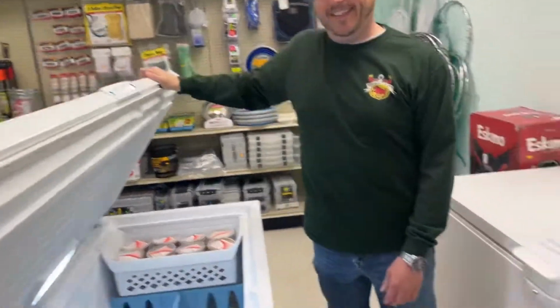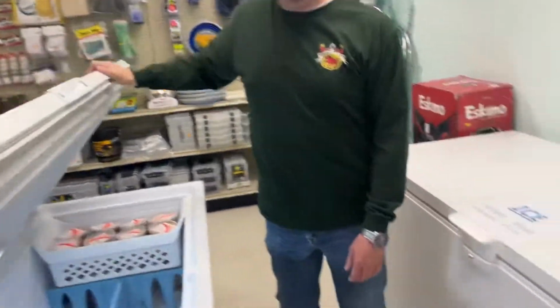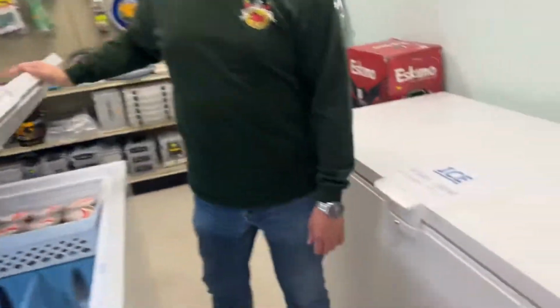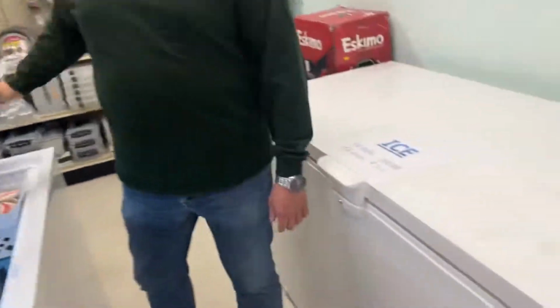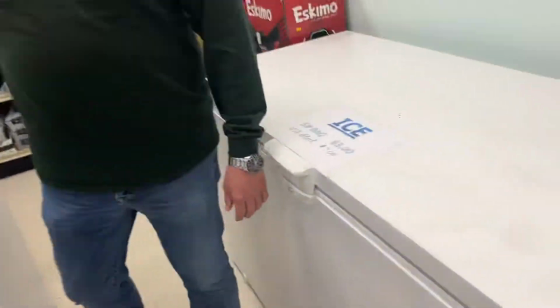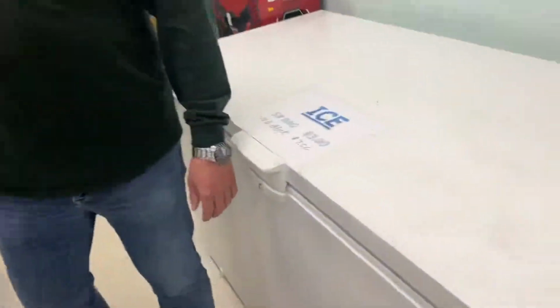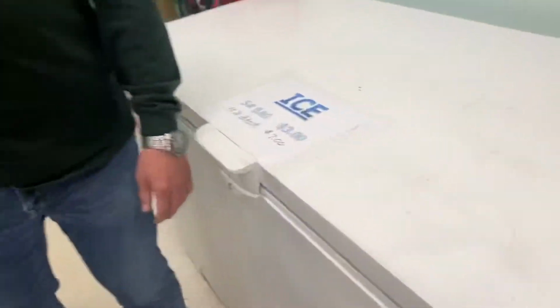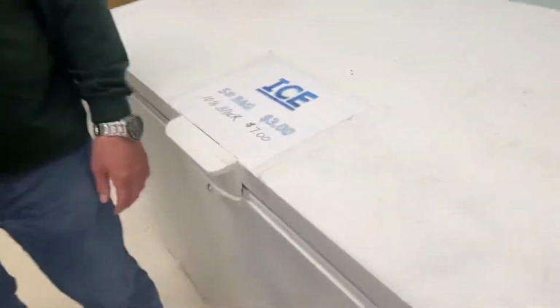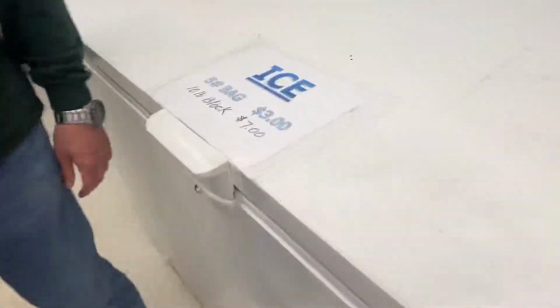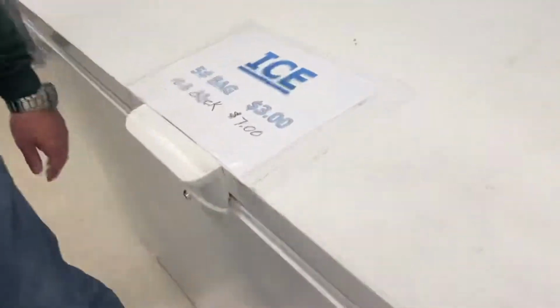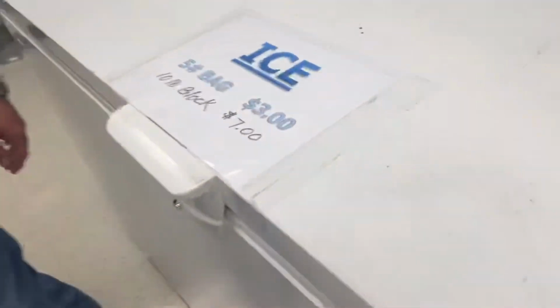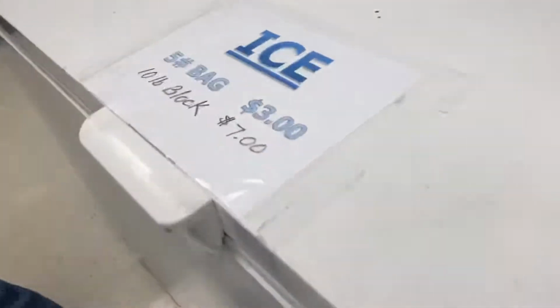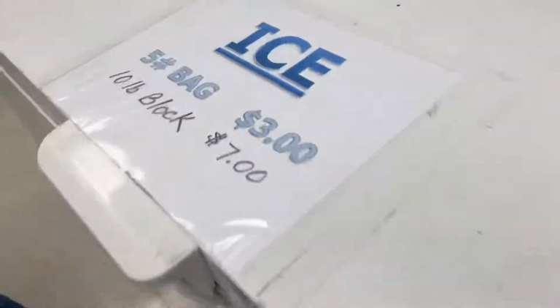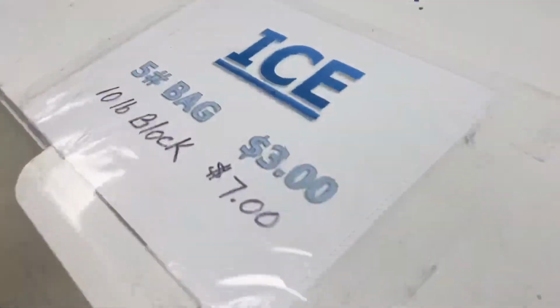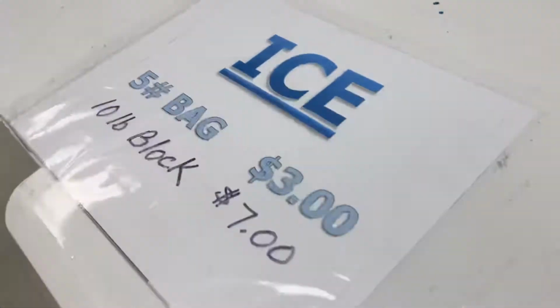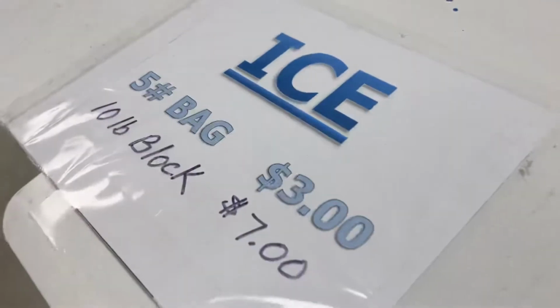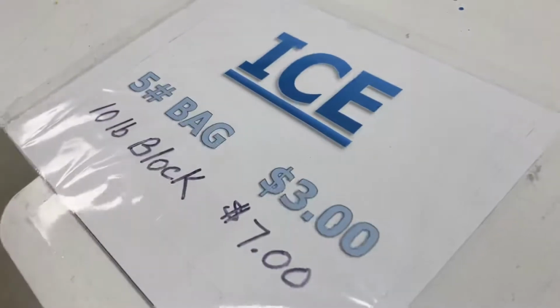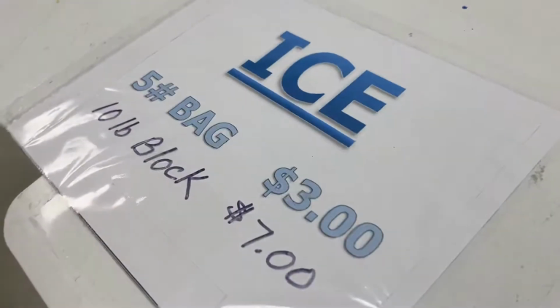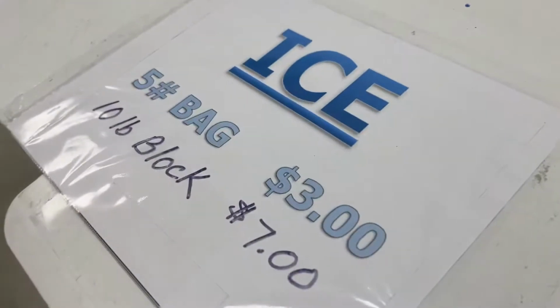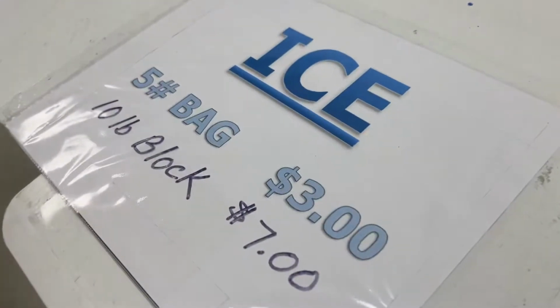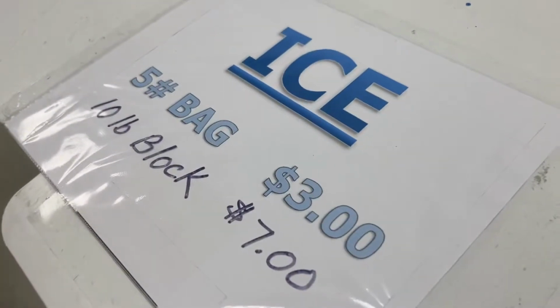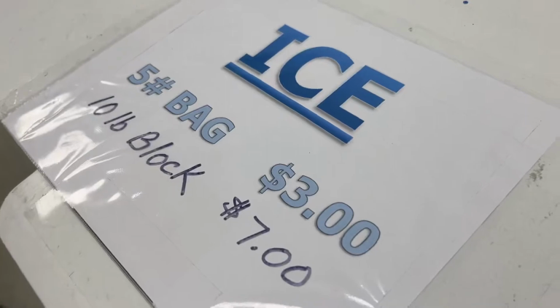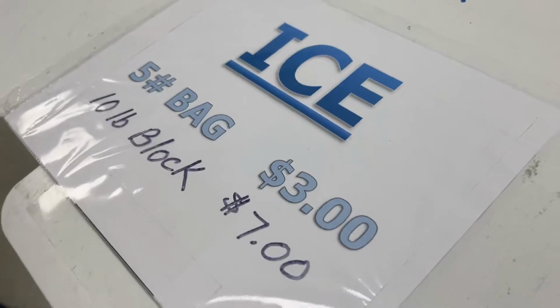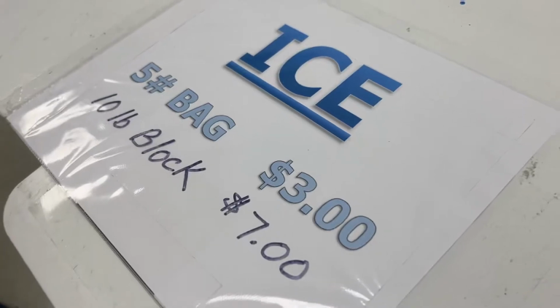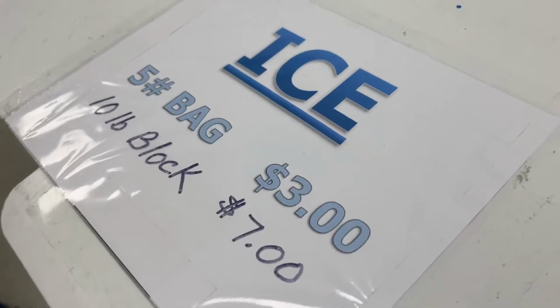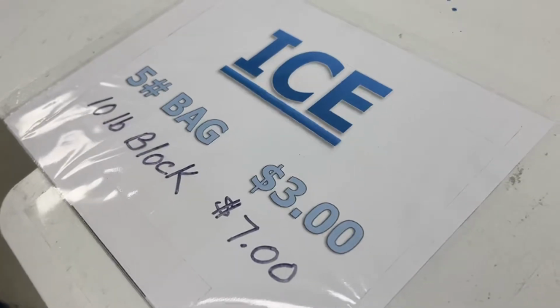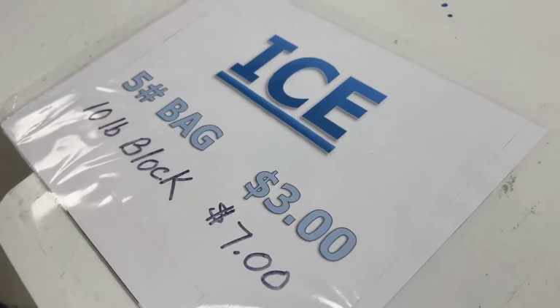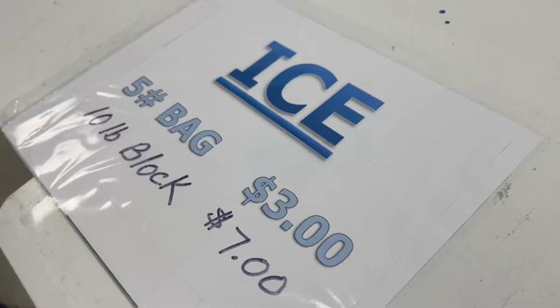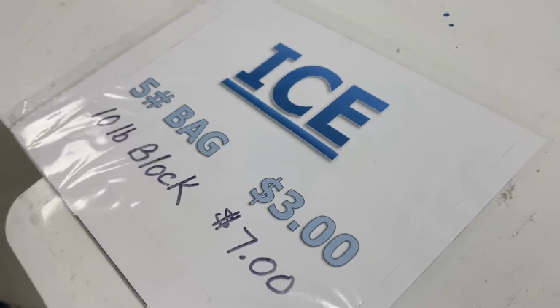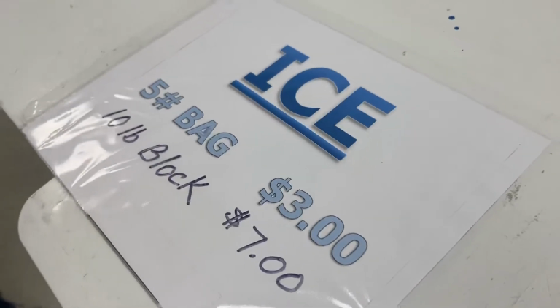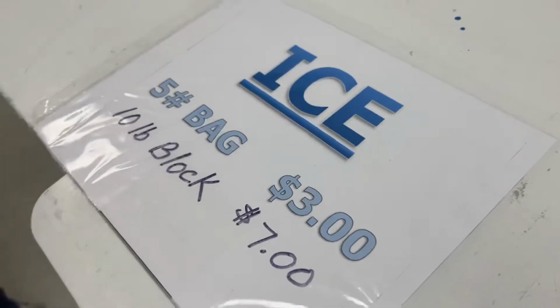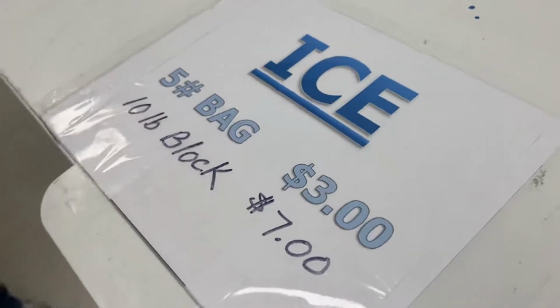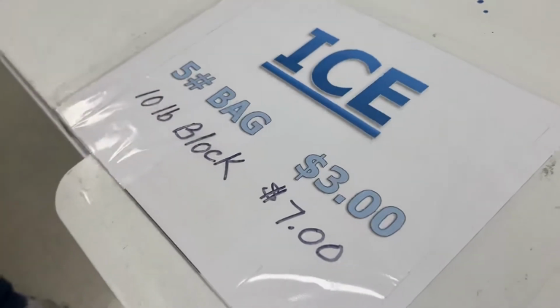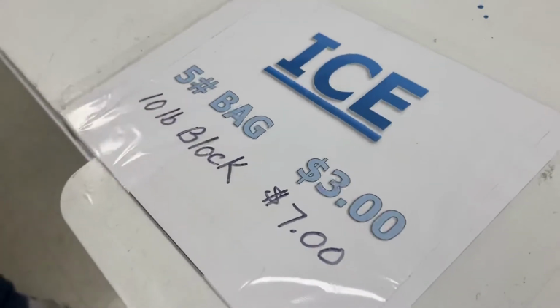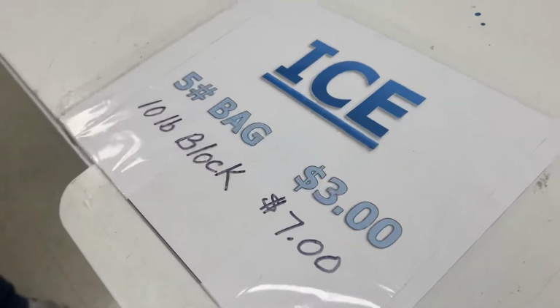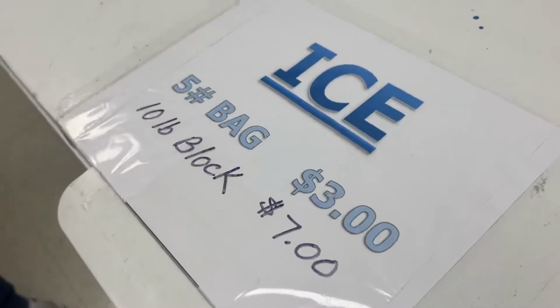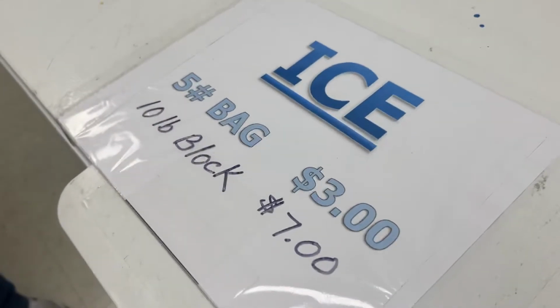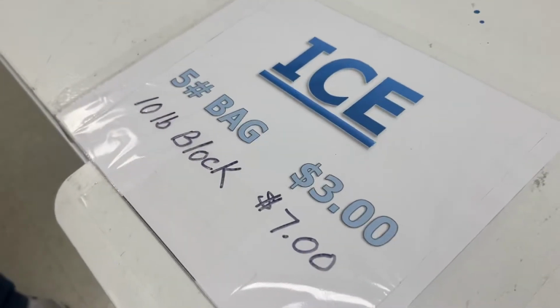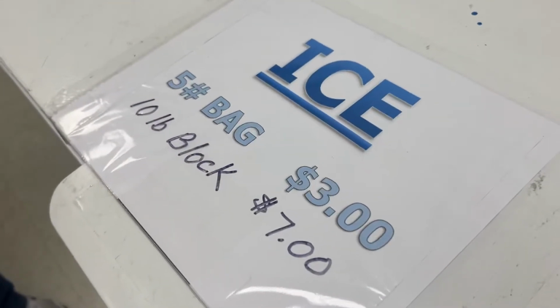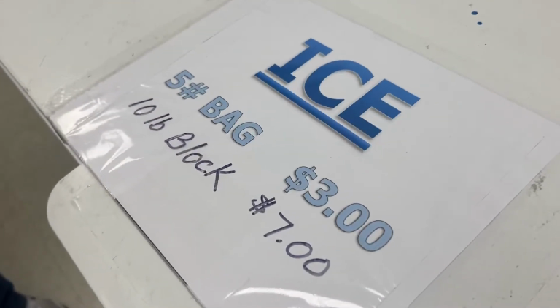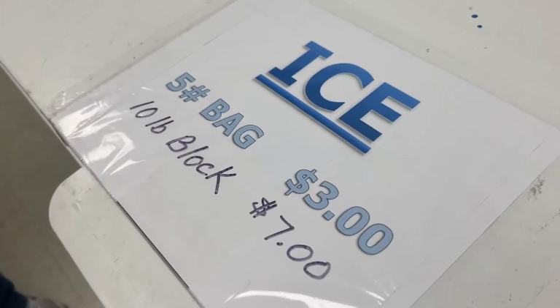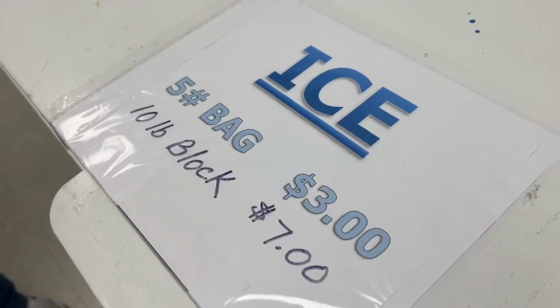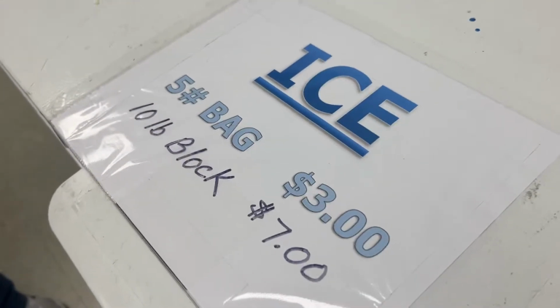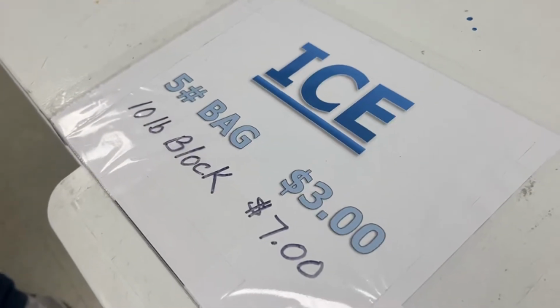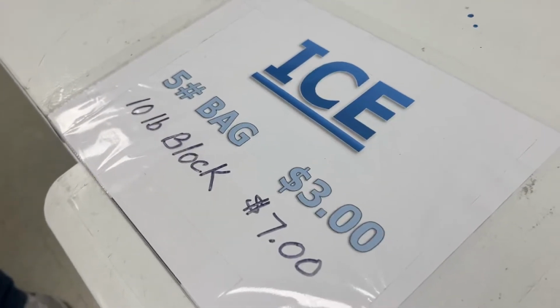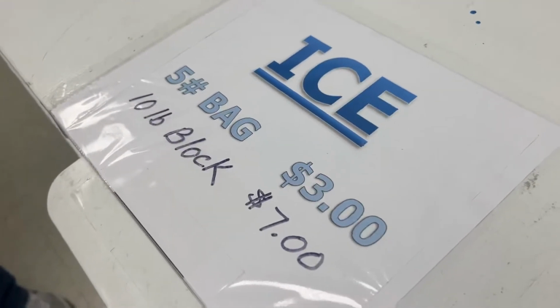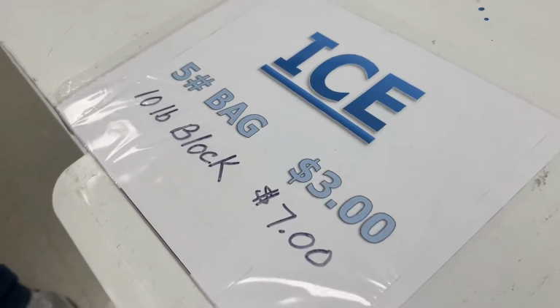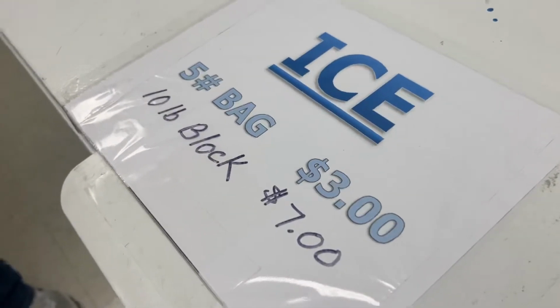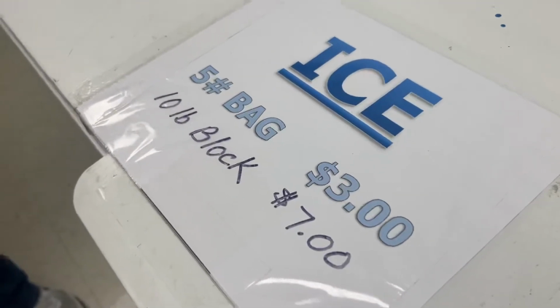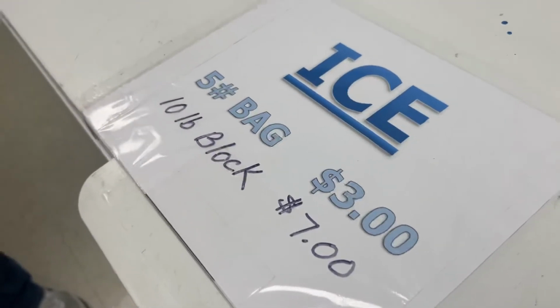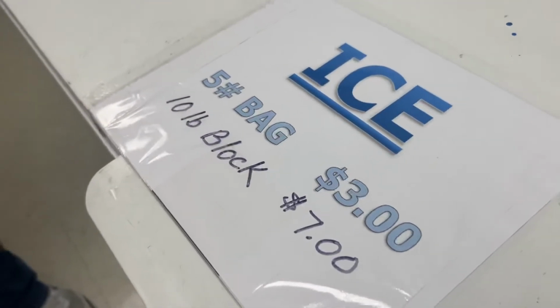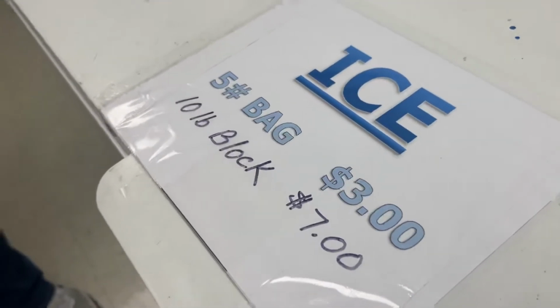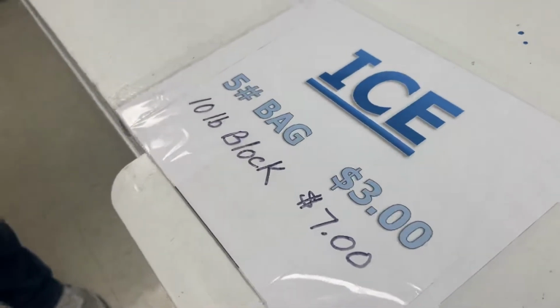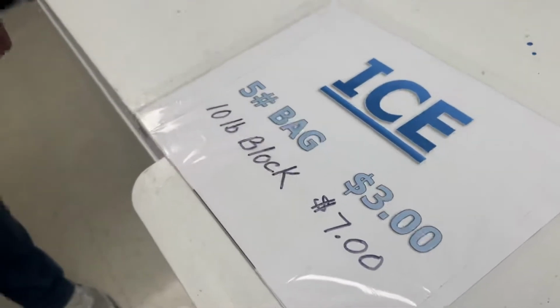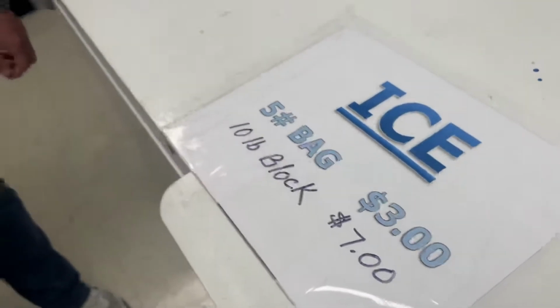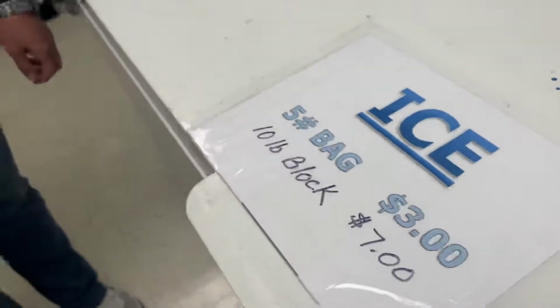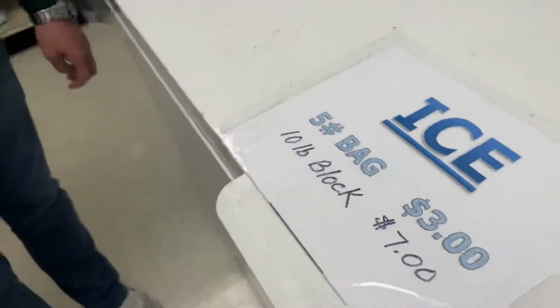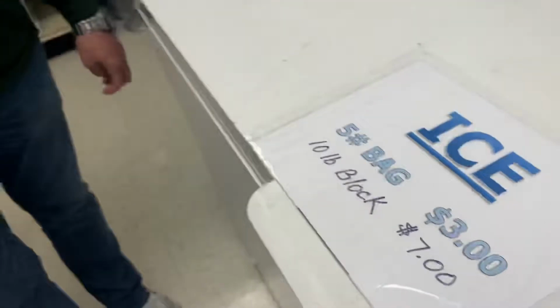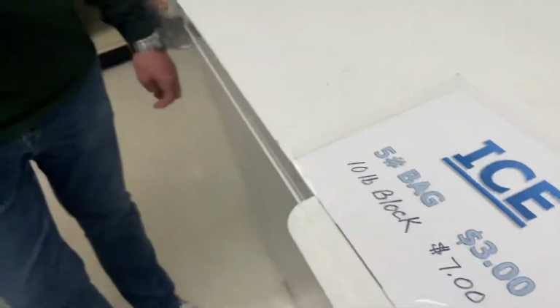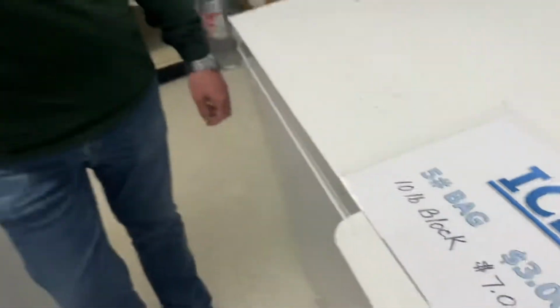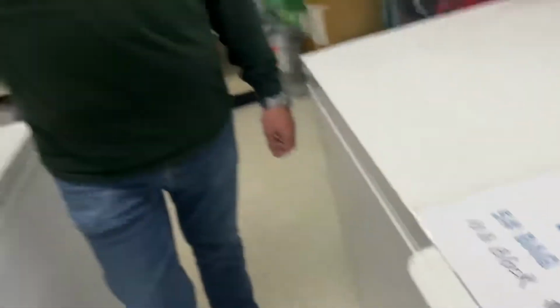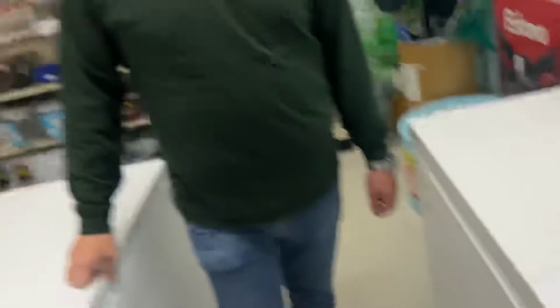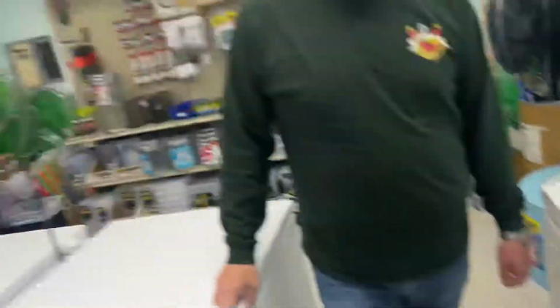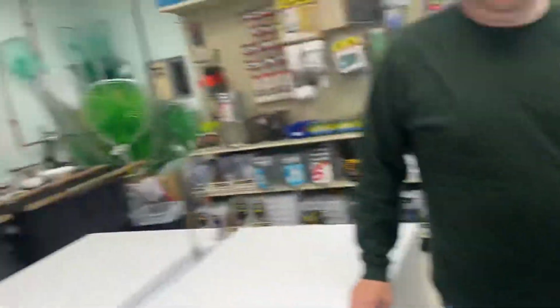We should also mention you have ice. I didn't even realize — I've been coming here for years — you have ice. You come here, you get your ice, you get your beer cold.